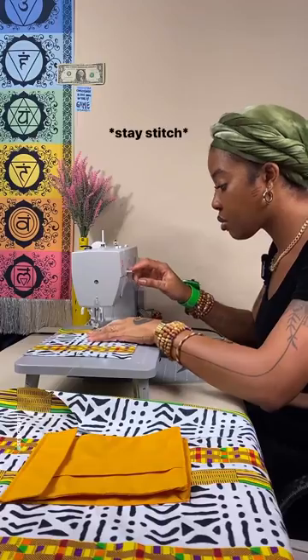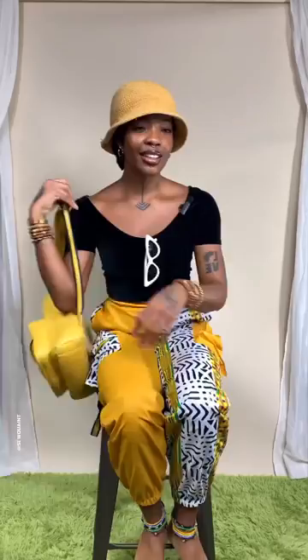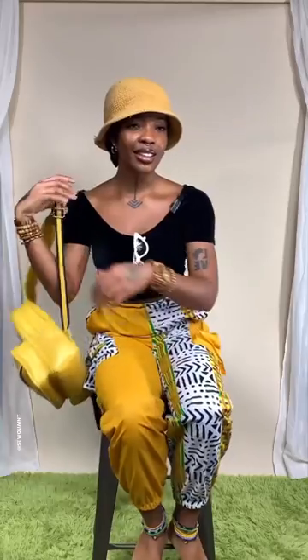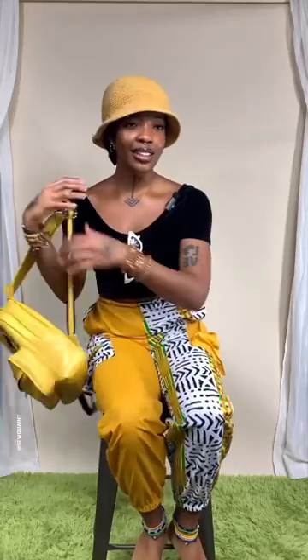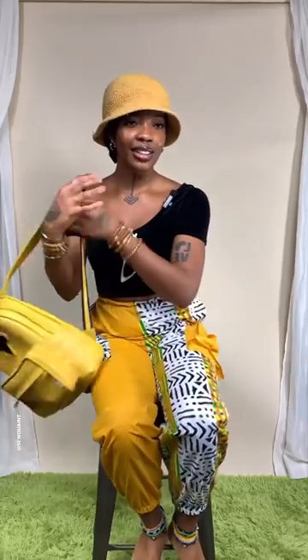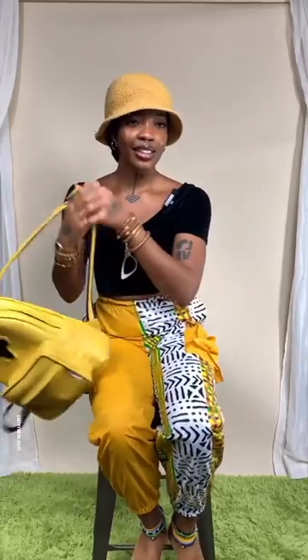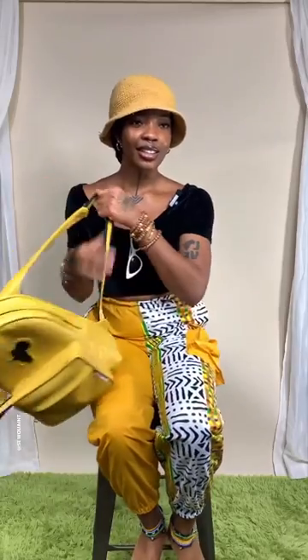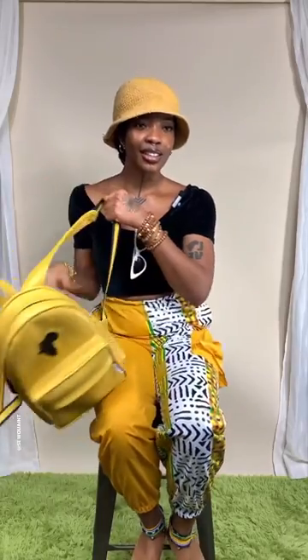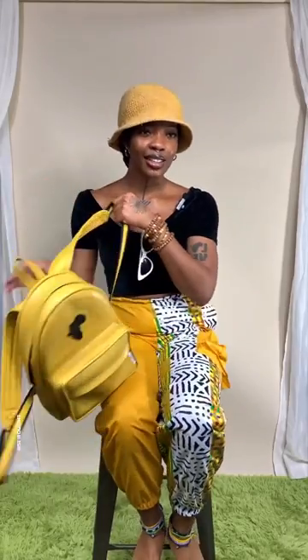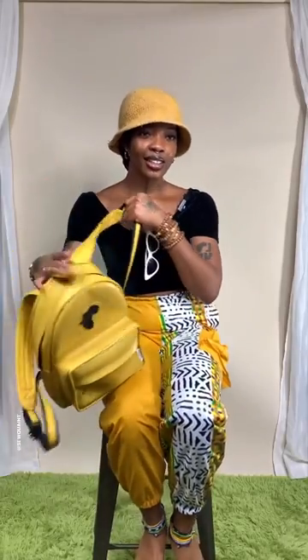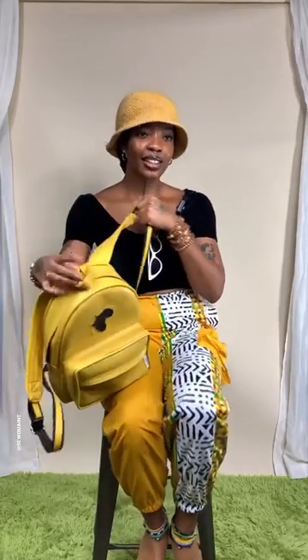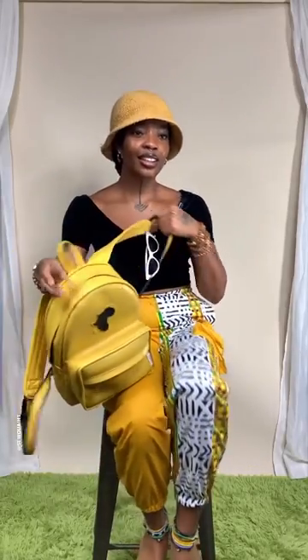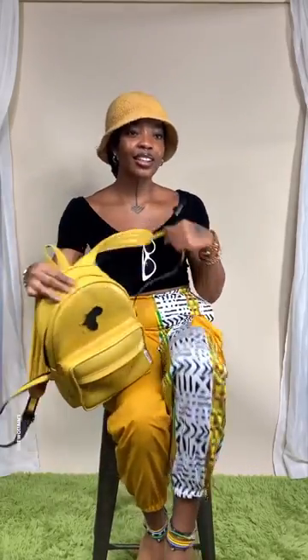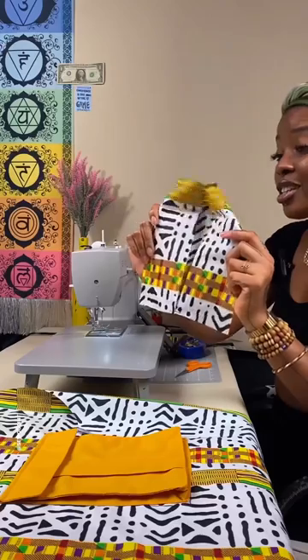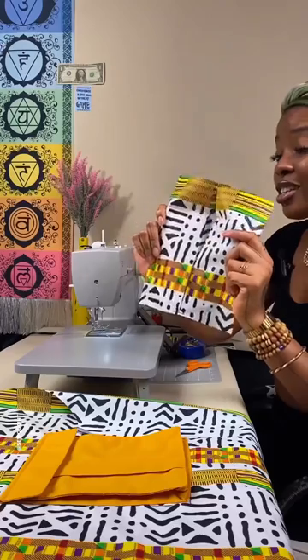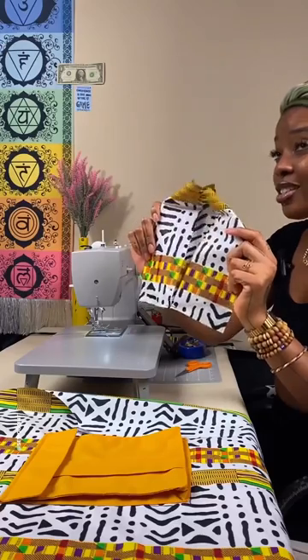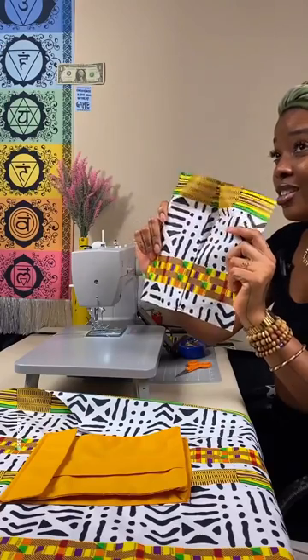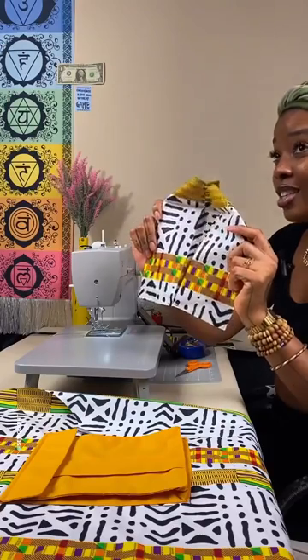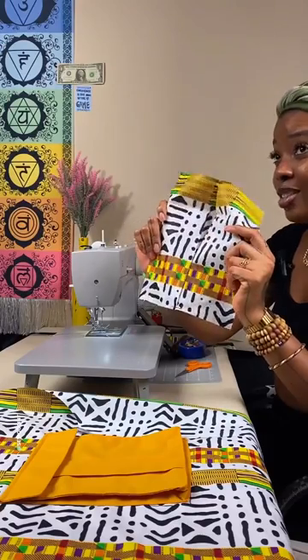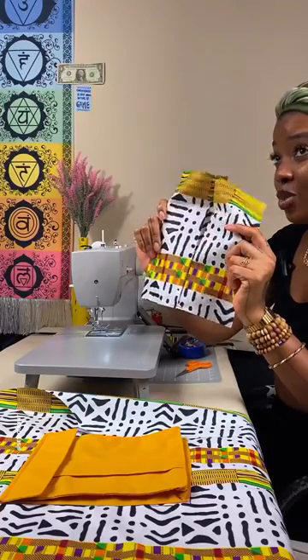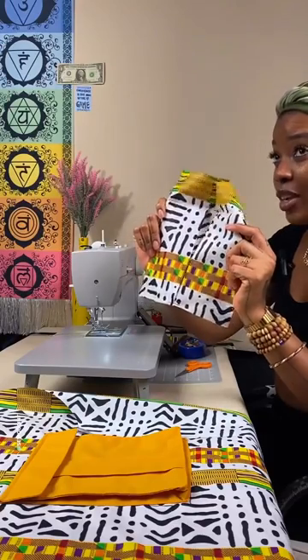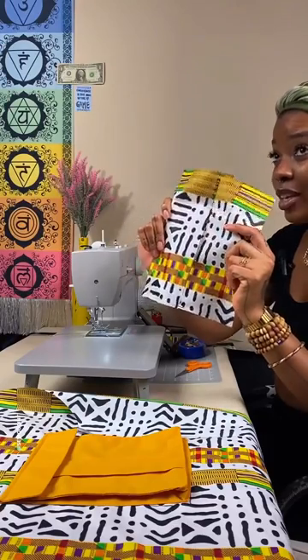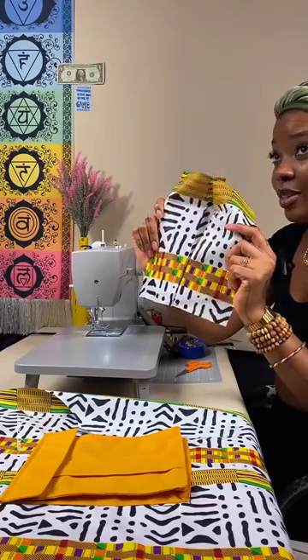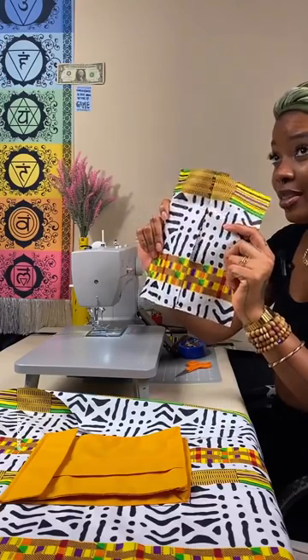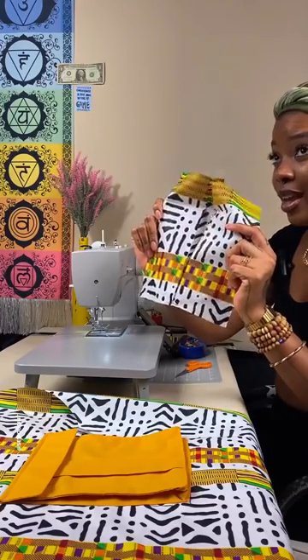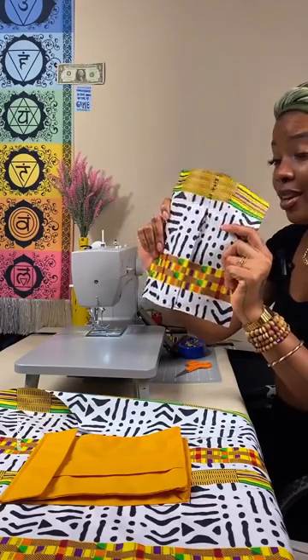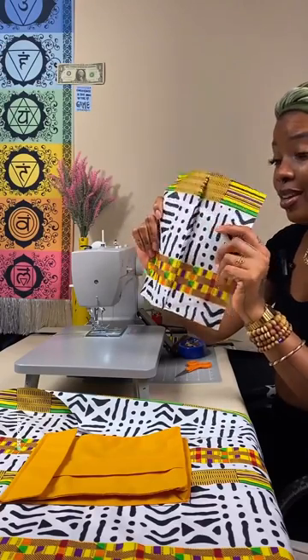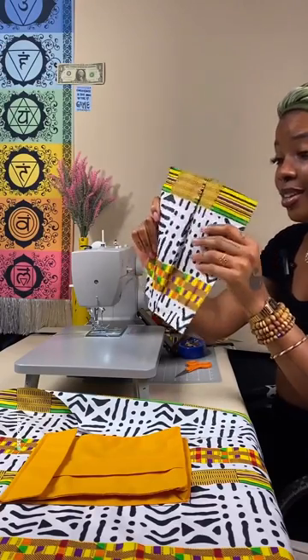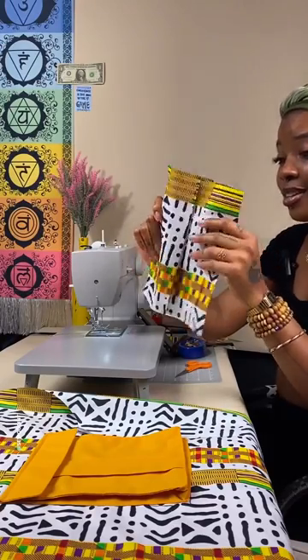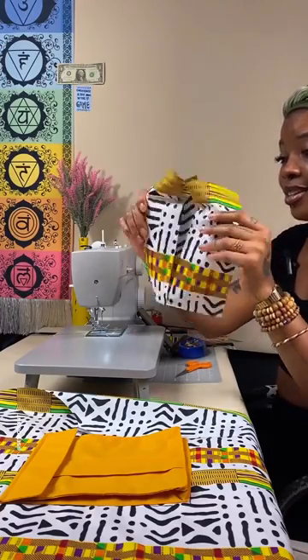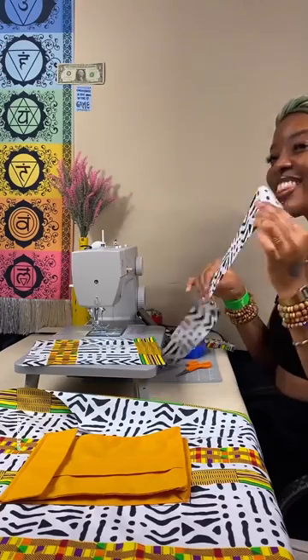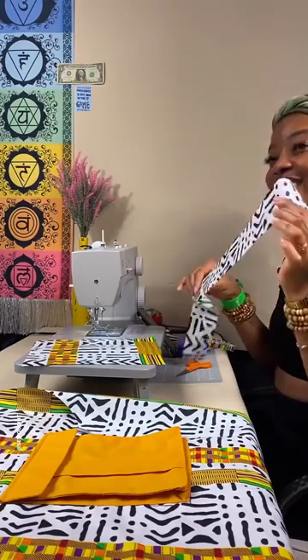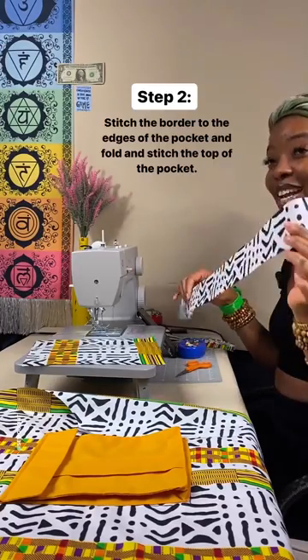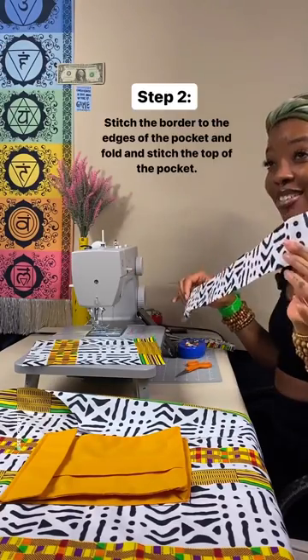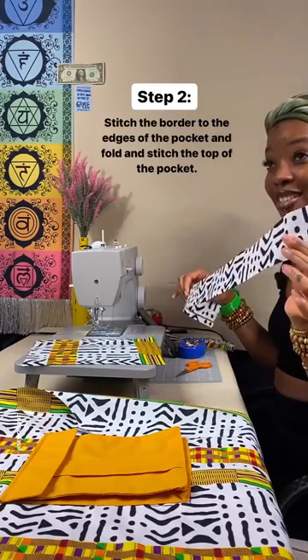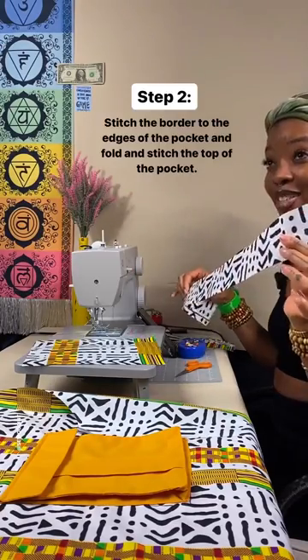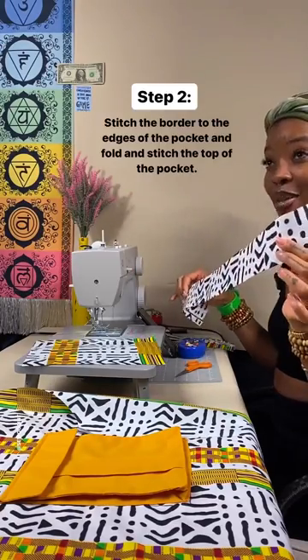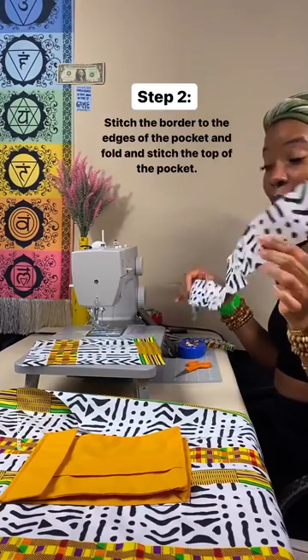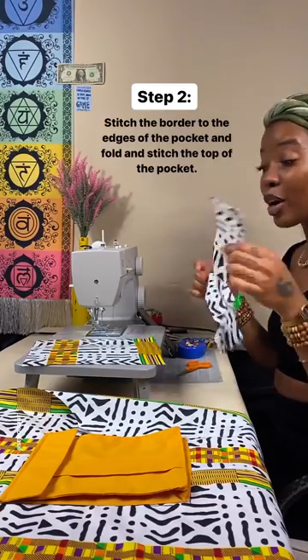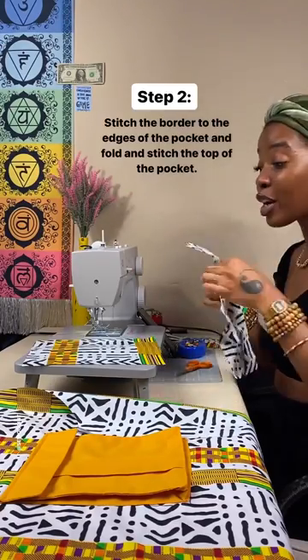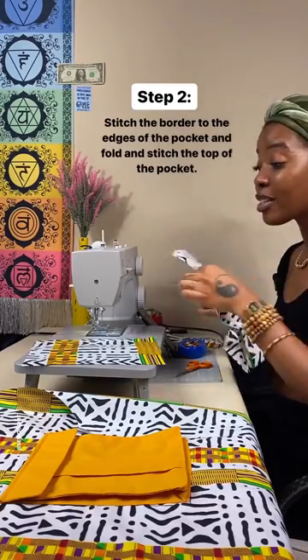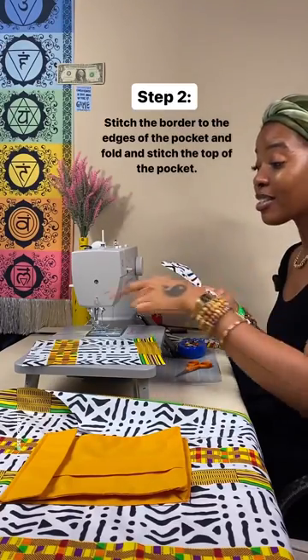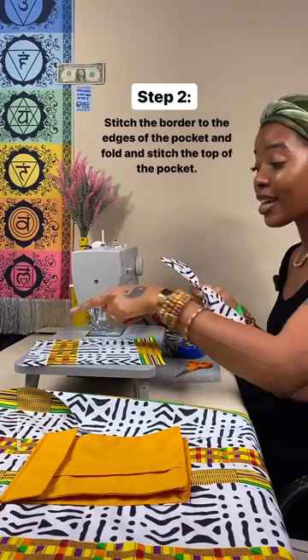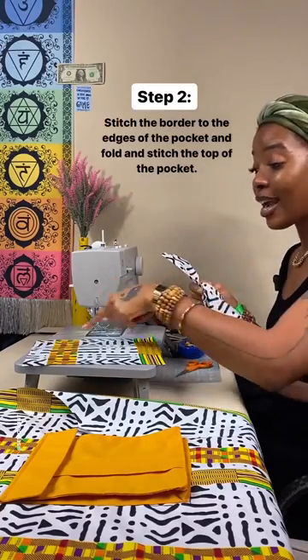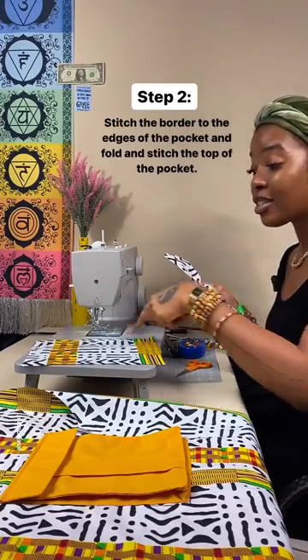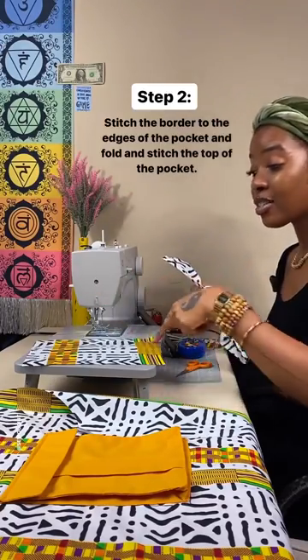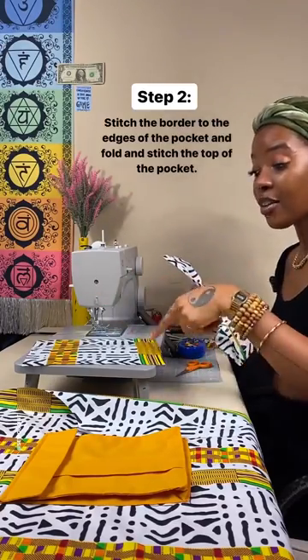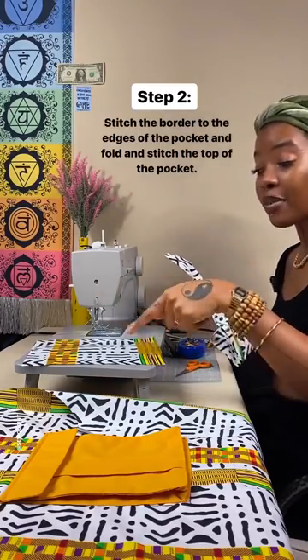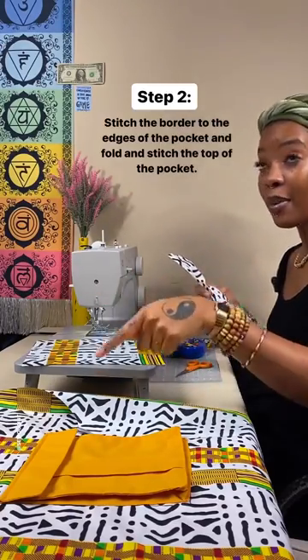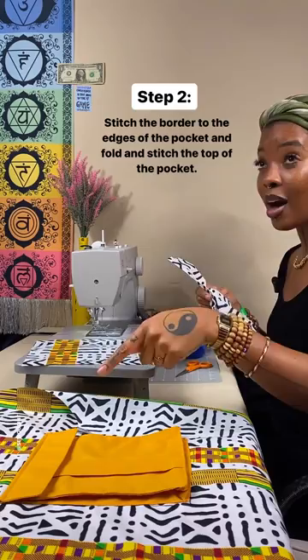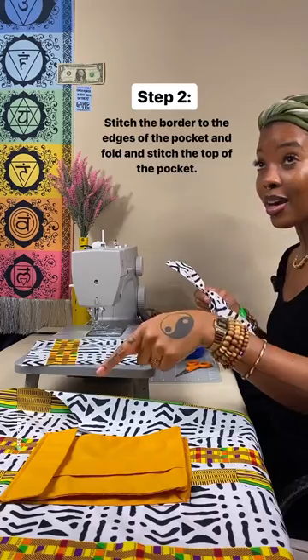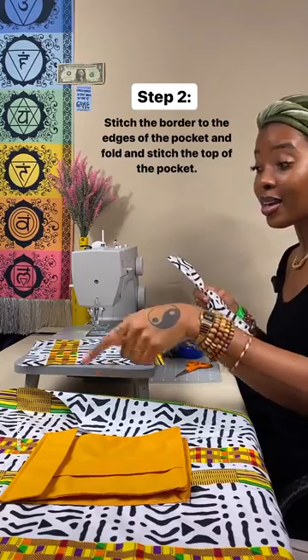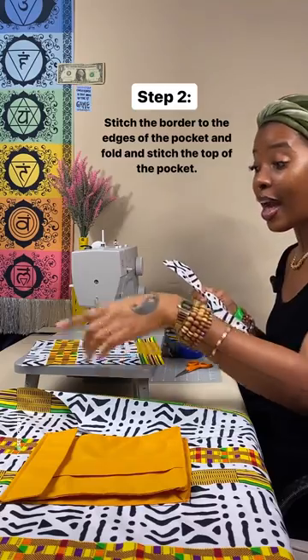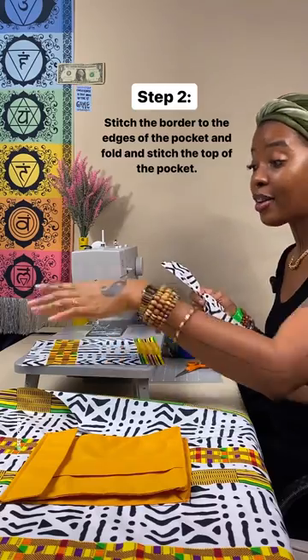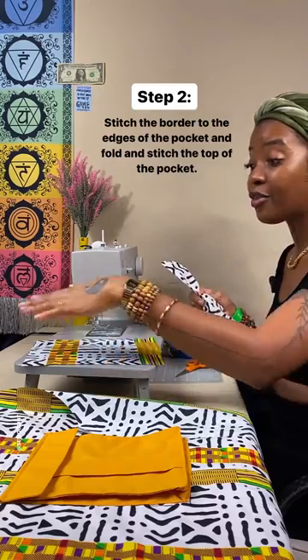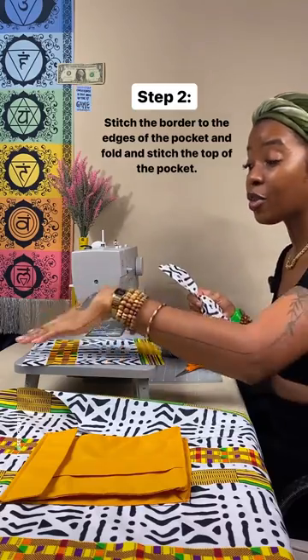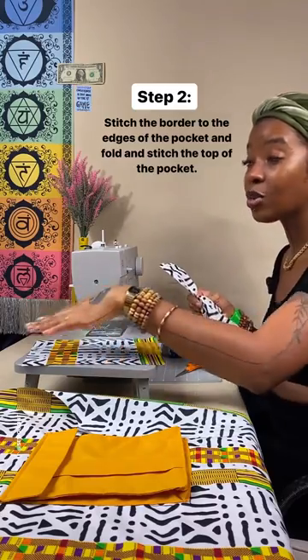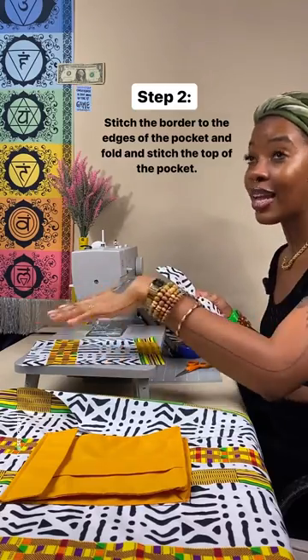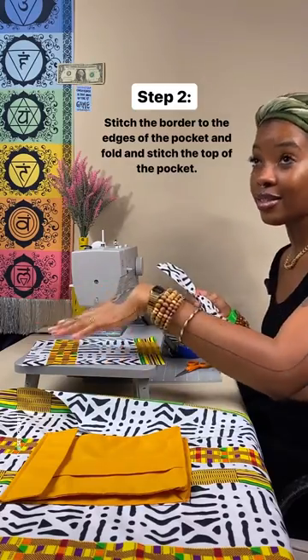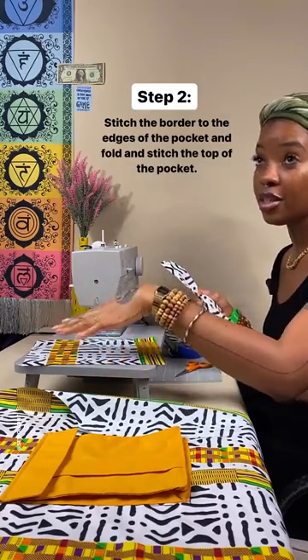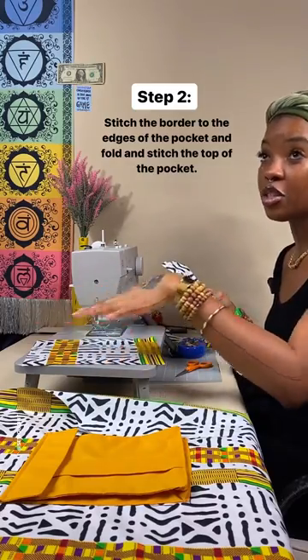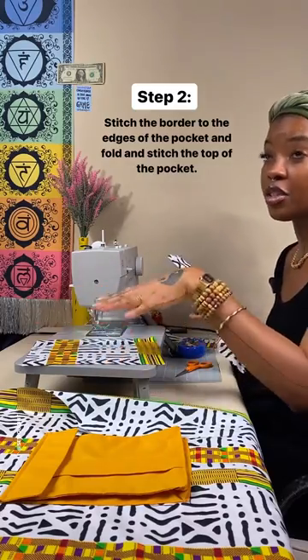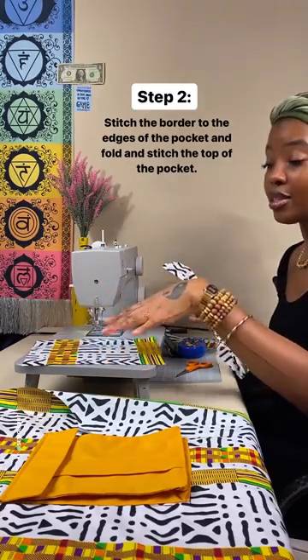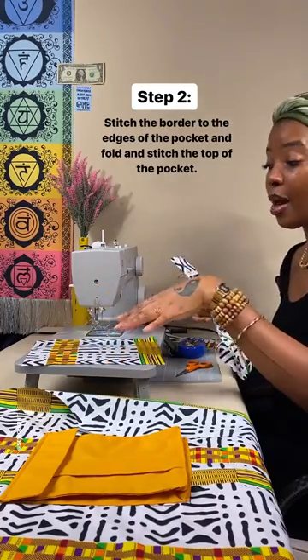So after I stay stitch it, this is what it looks like. Then I stitch the border to the edges of the pocket and fold and stitch the top.